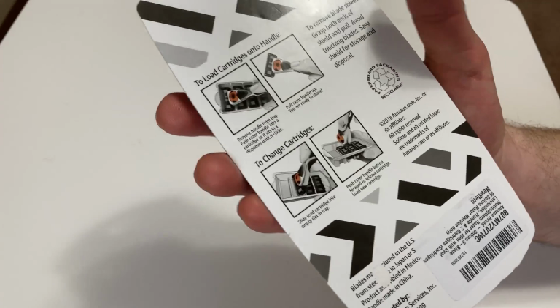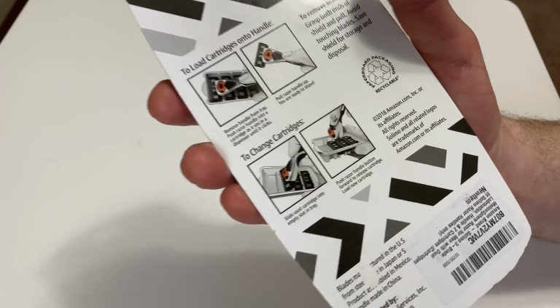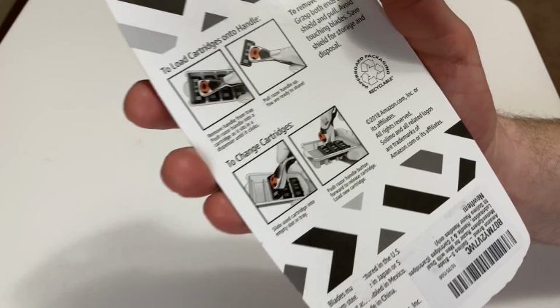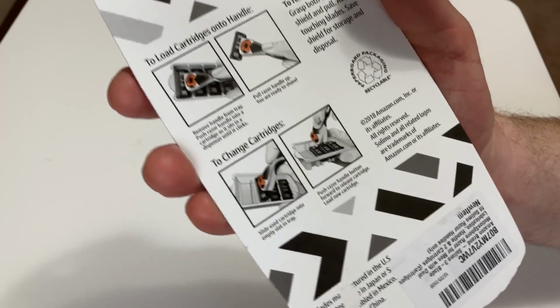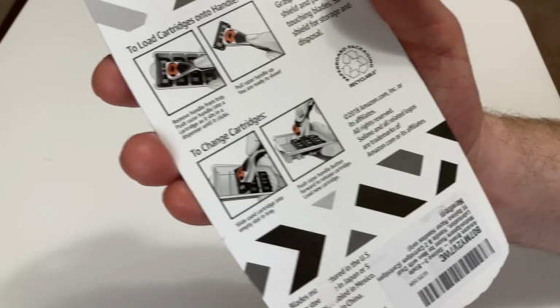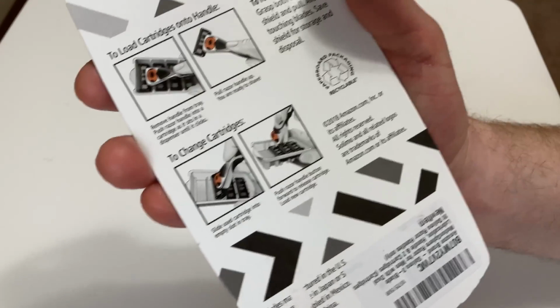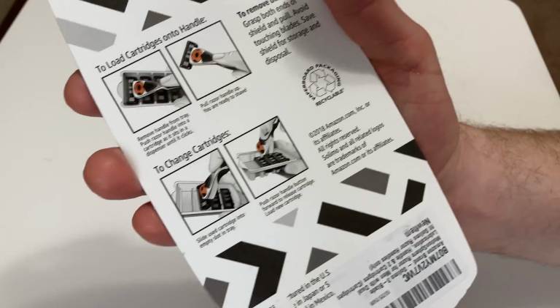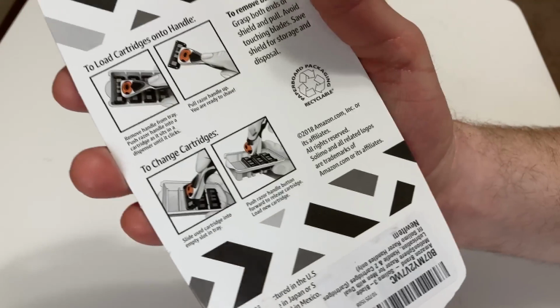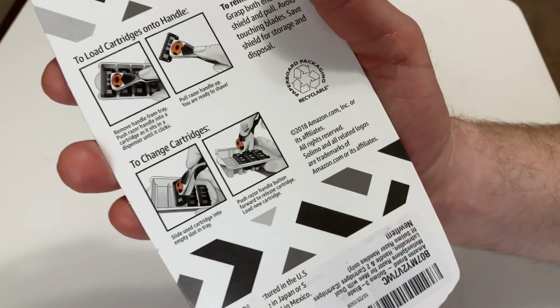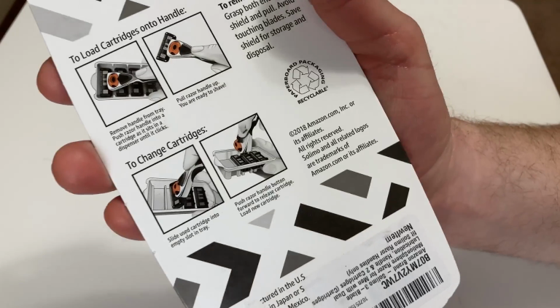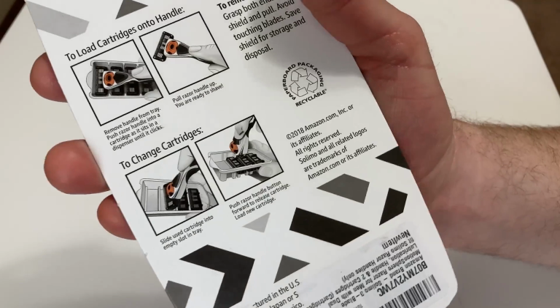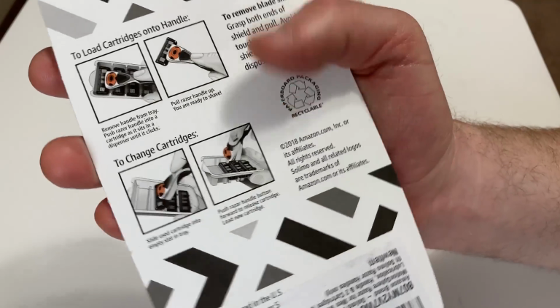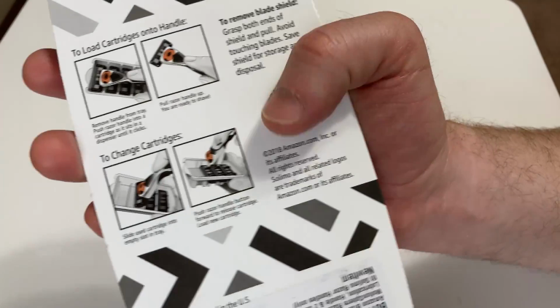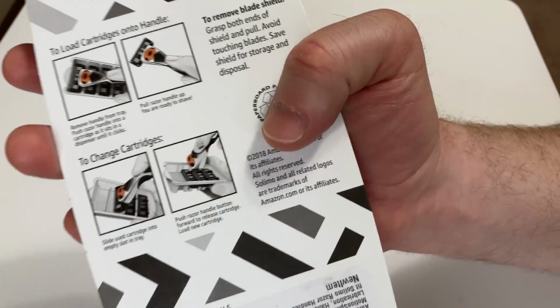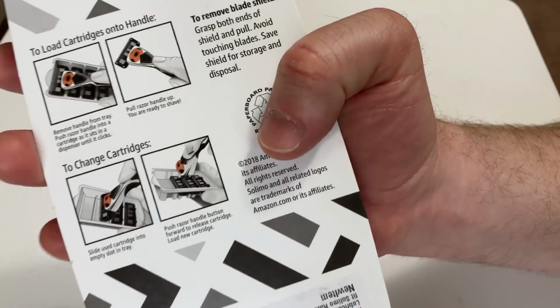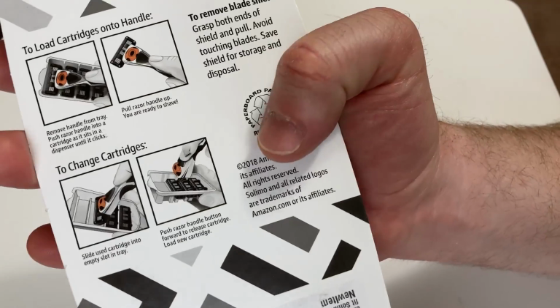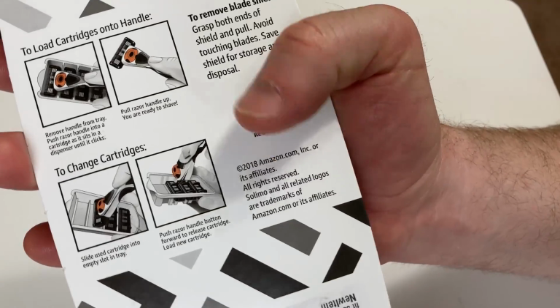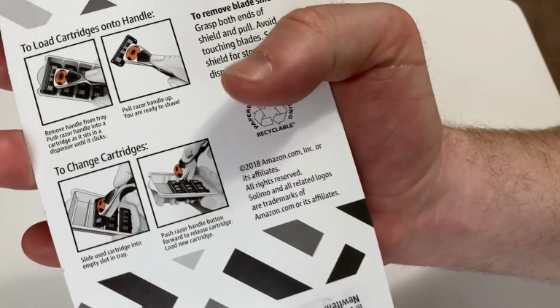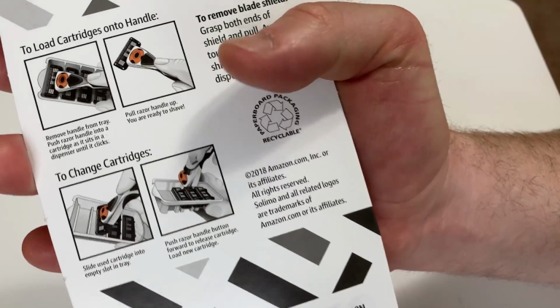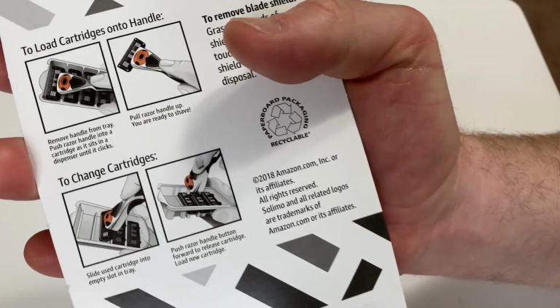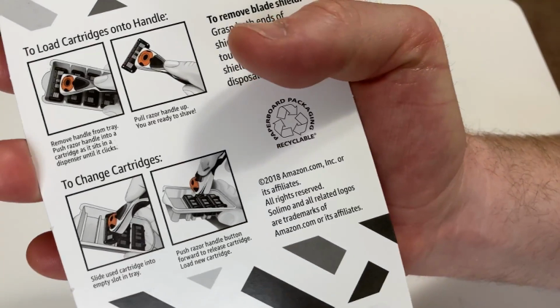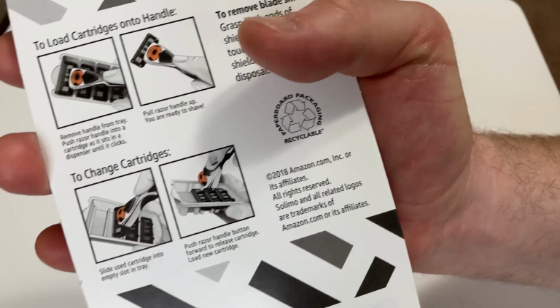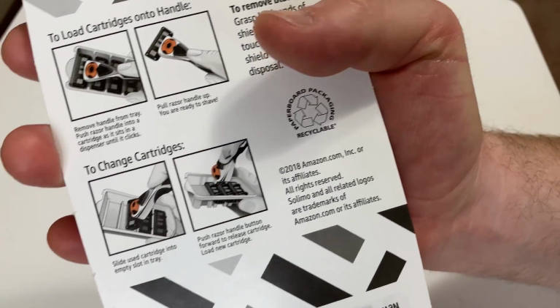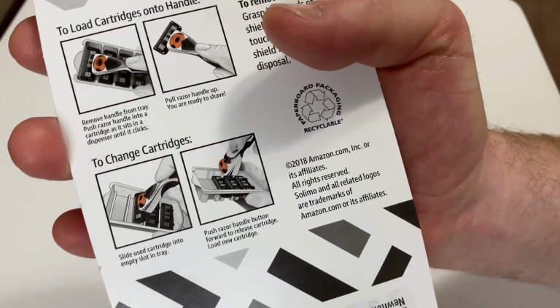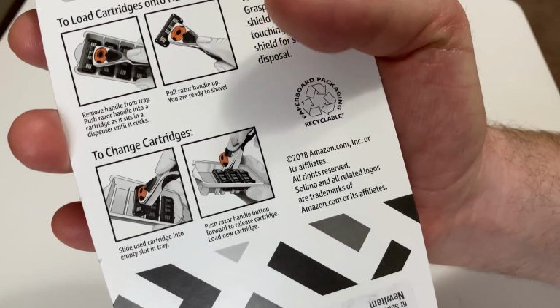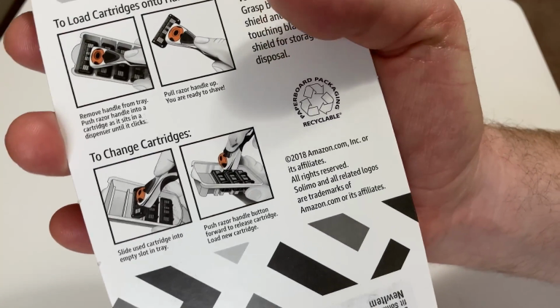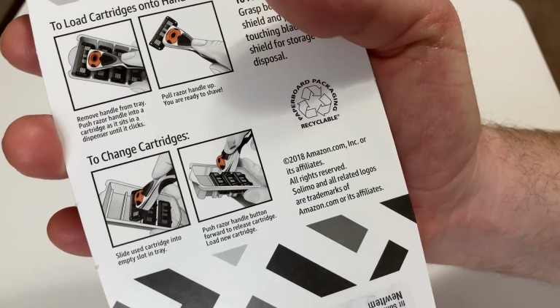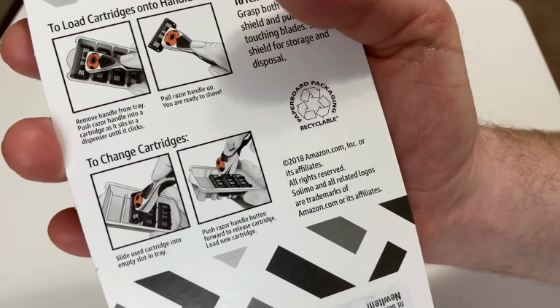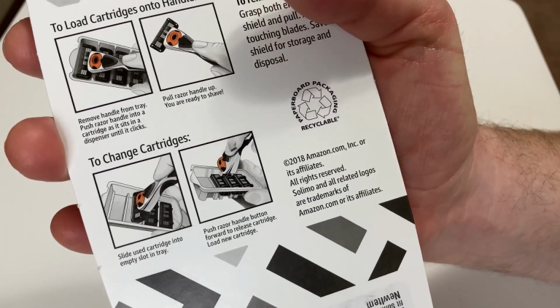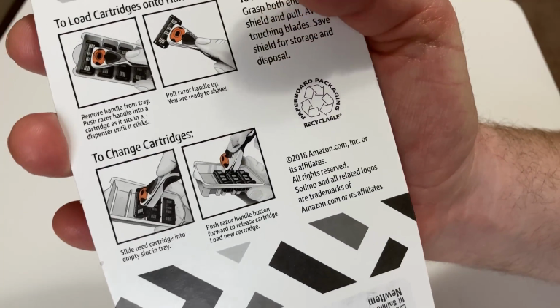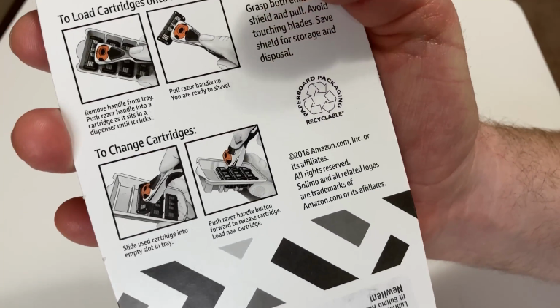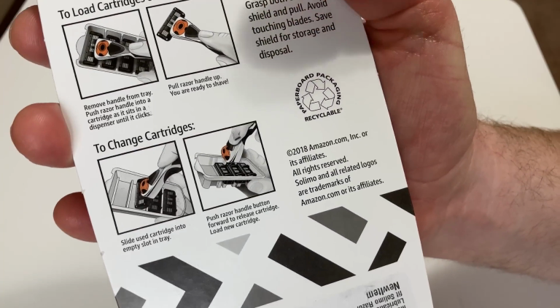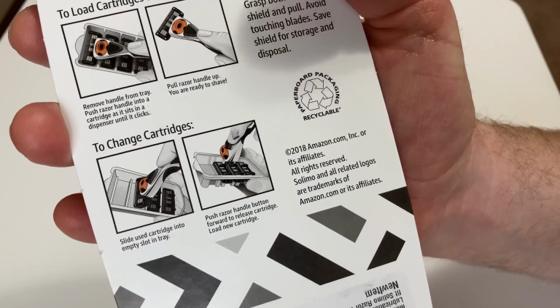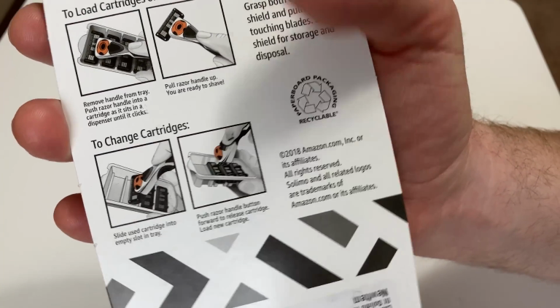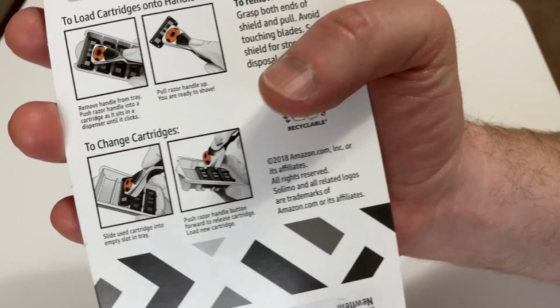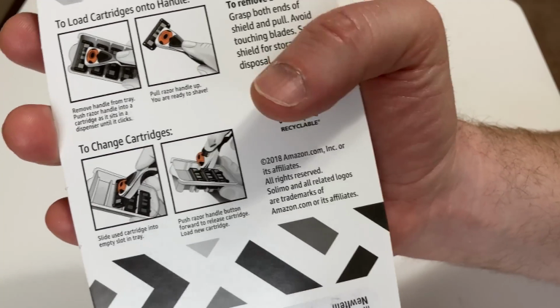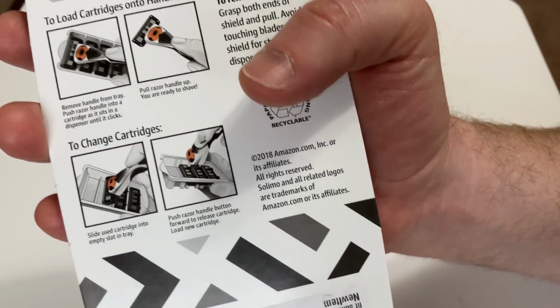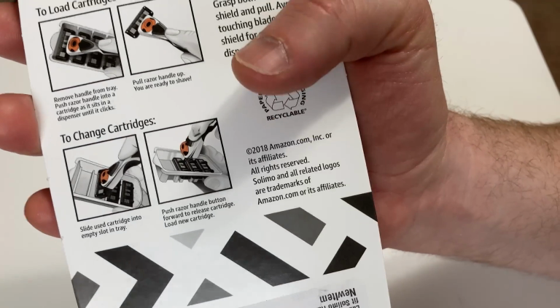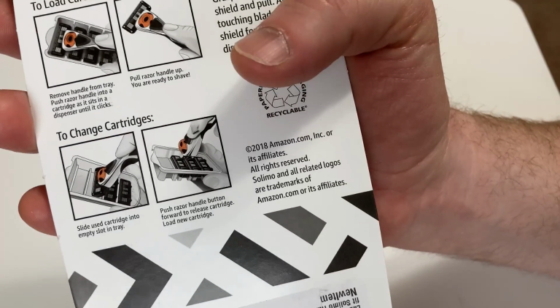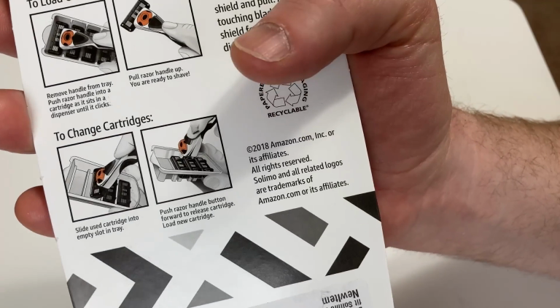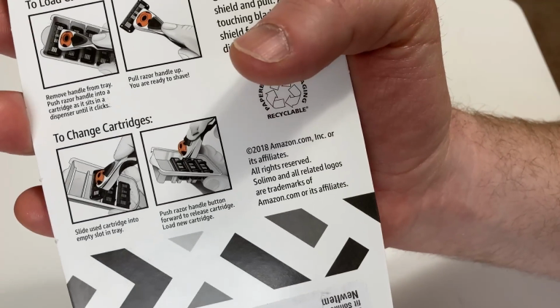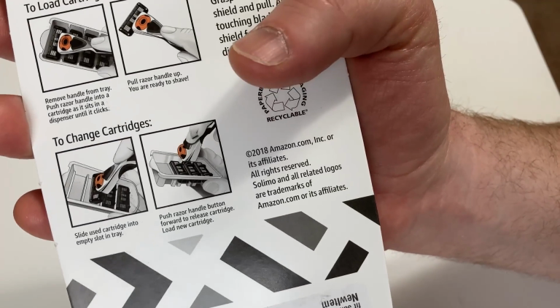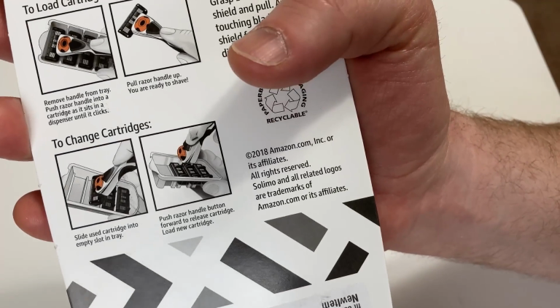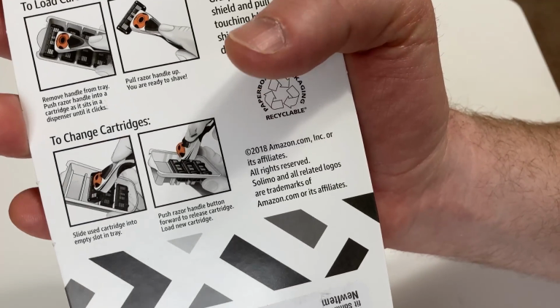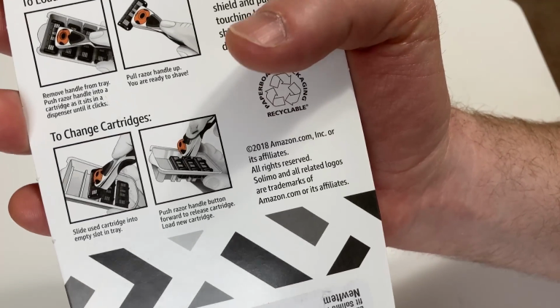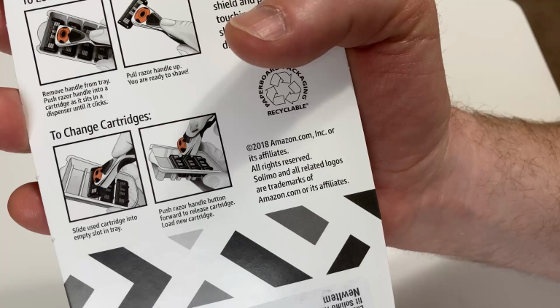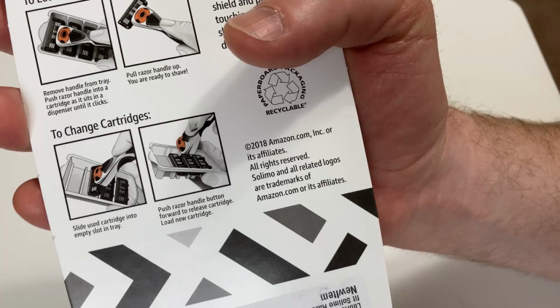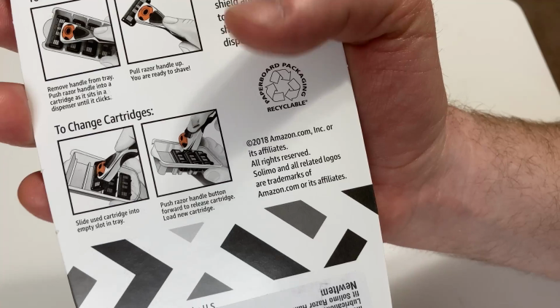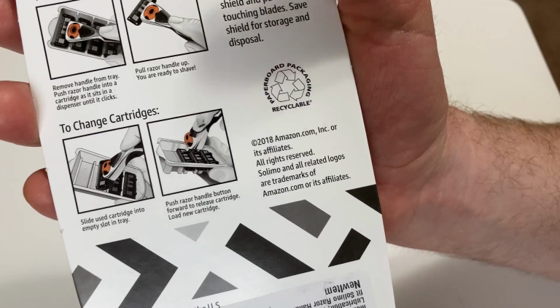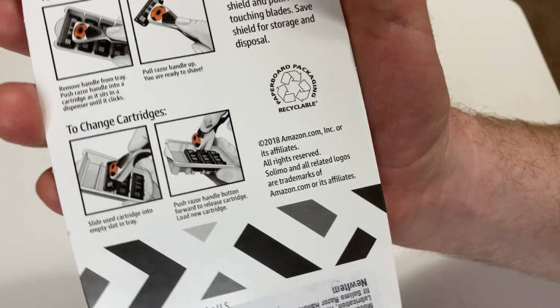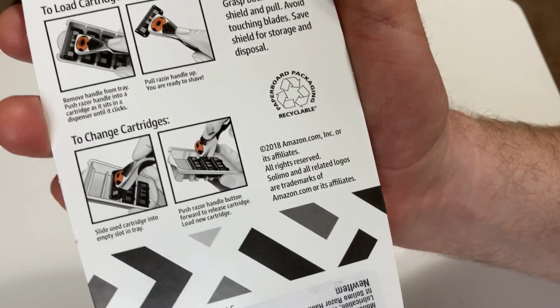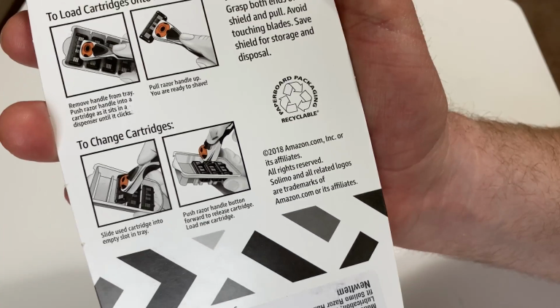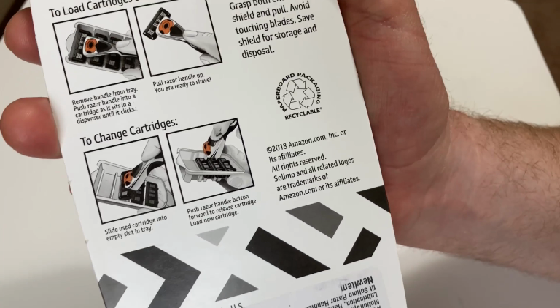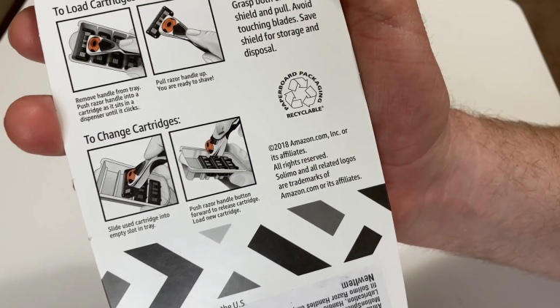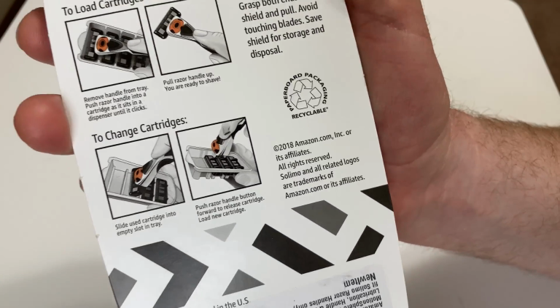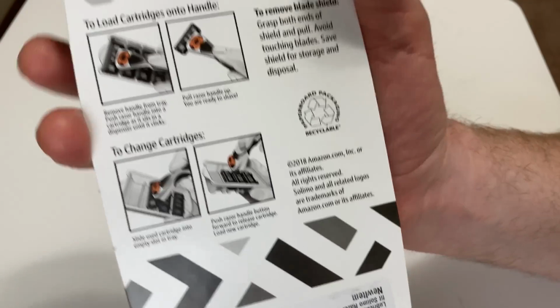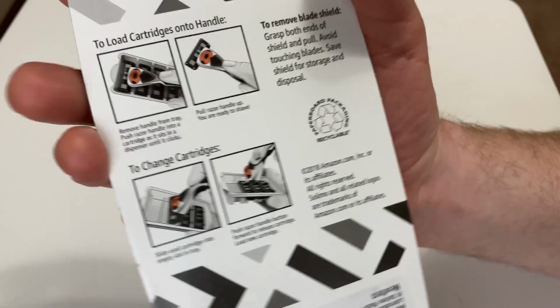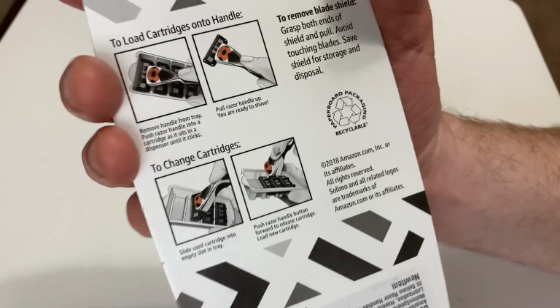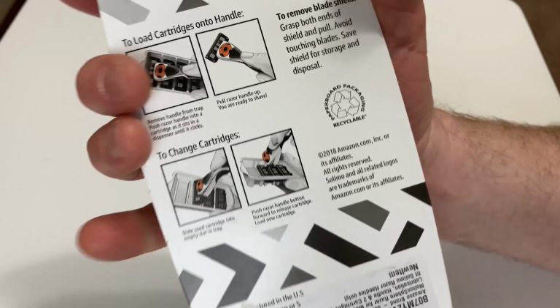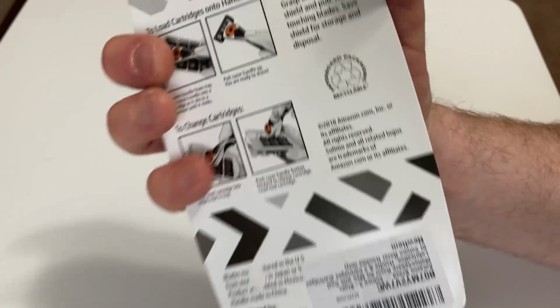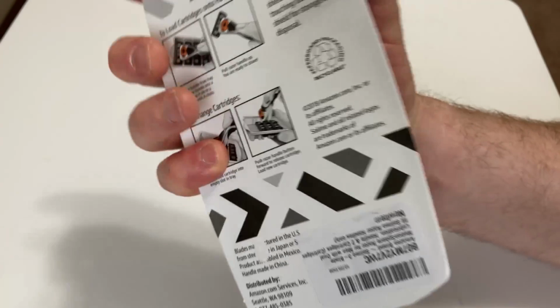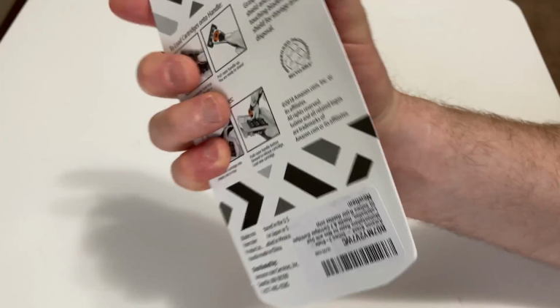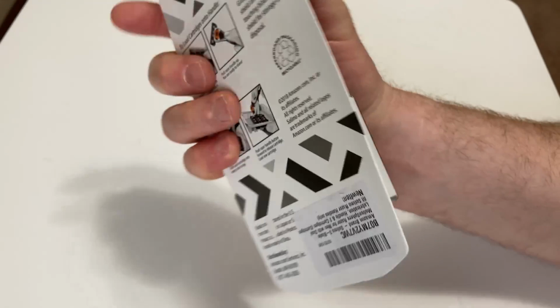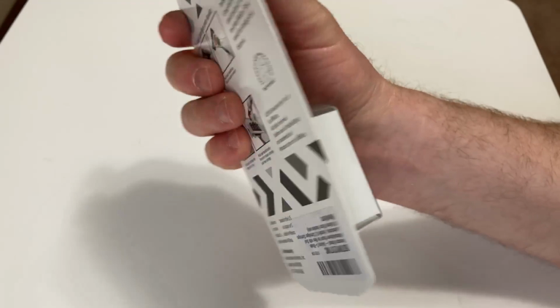I believe this is the Amazon brand. Yeah, it says Amazon.com on the back — trademarks of Amazon.com or its affiliate. So this is the Amazon brand.